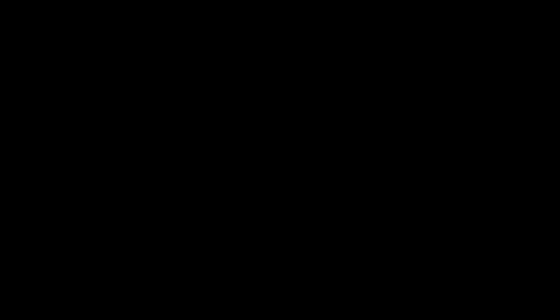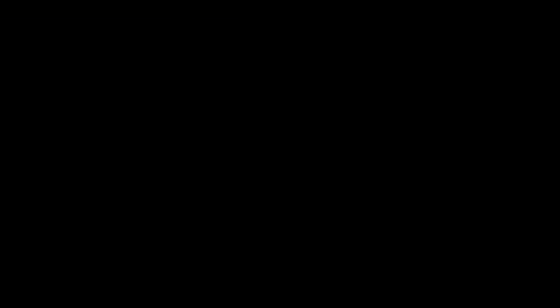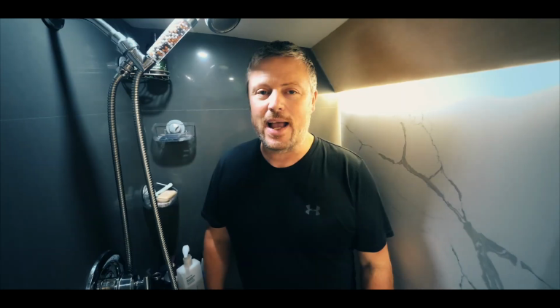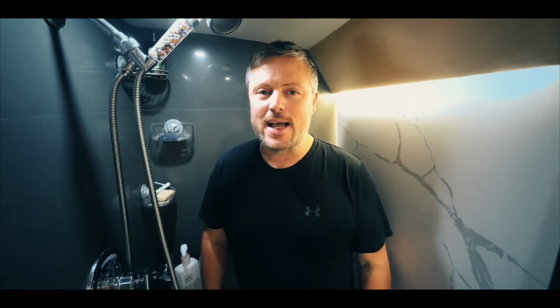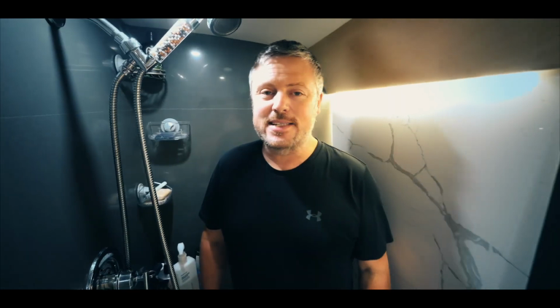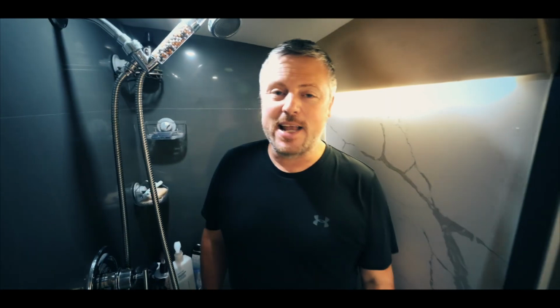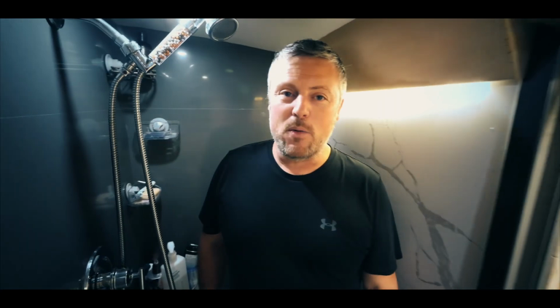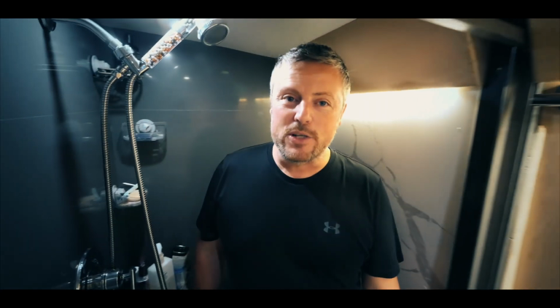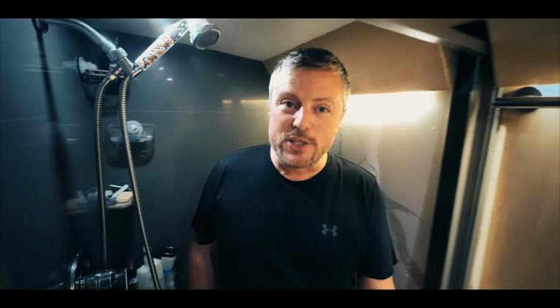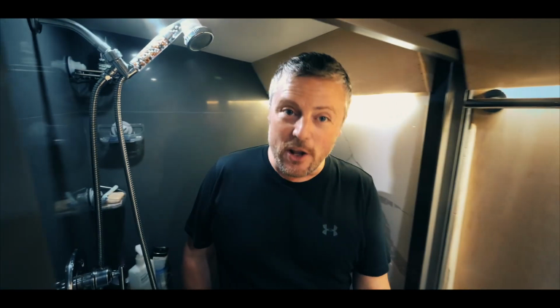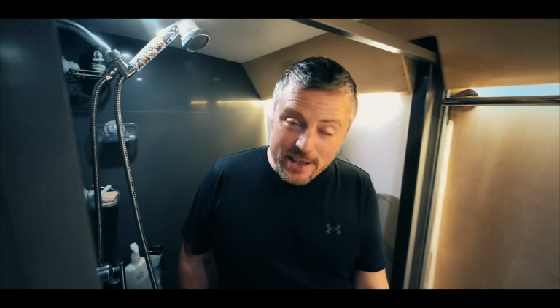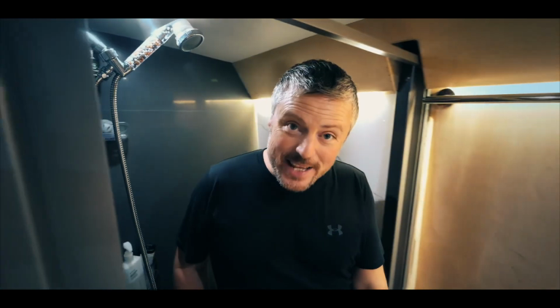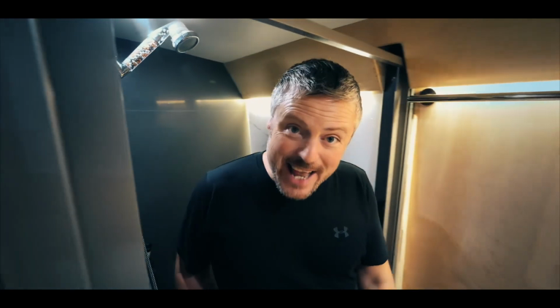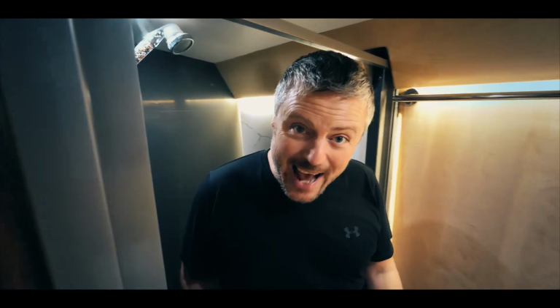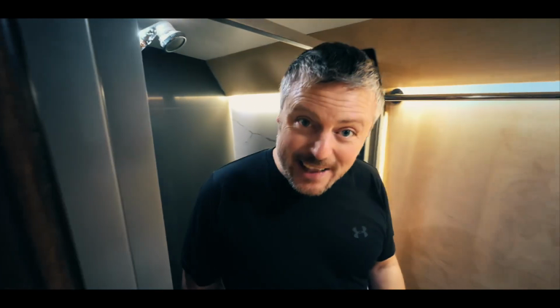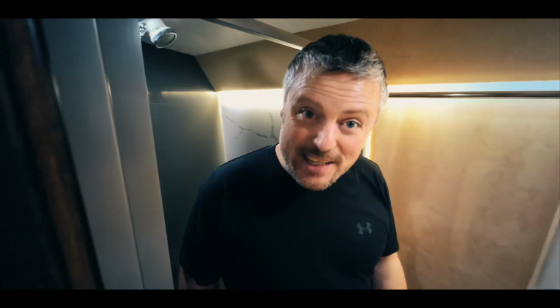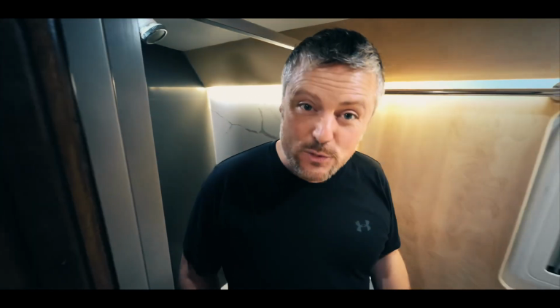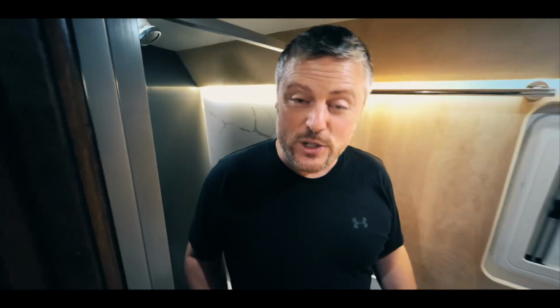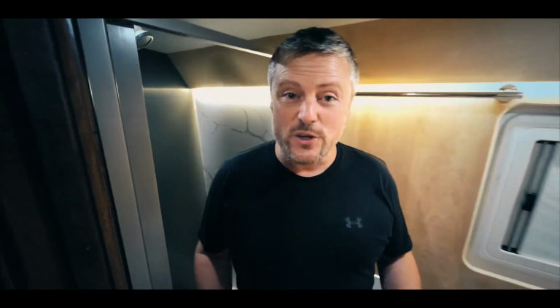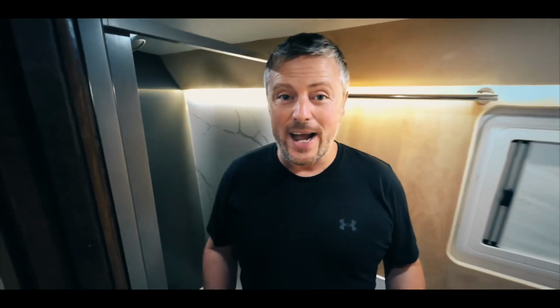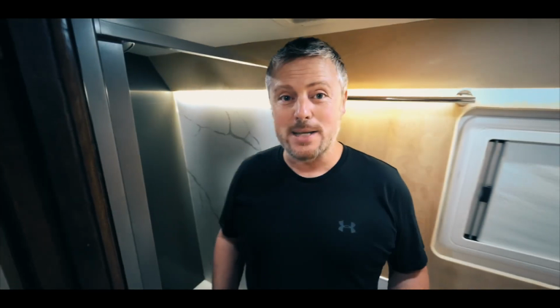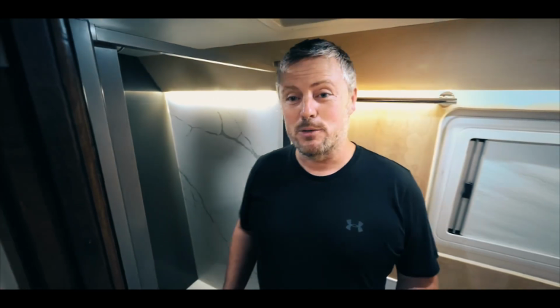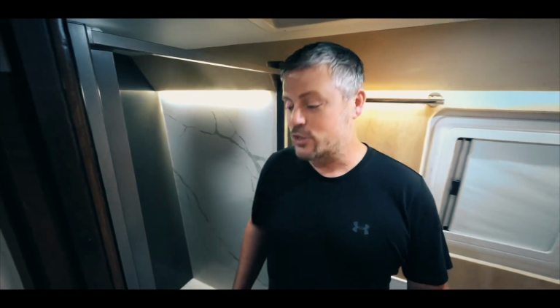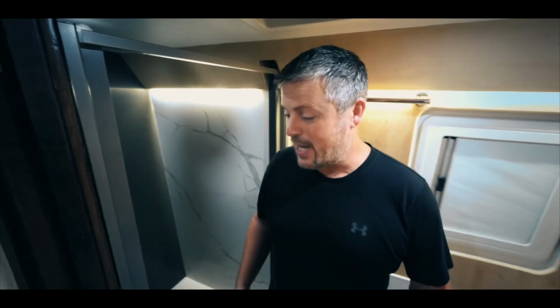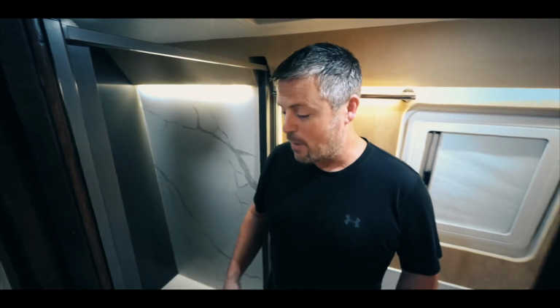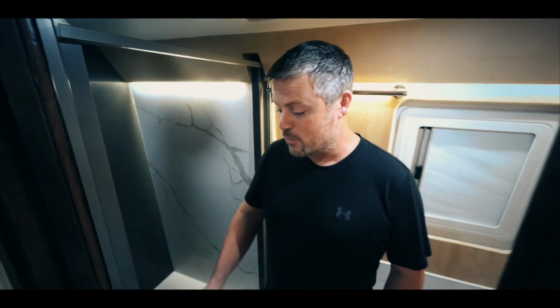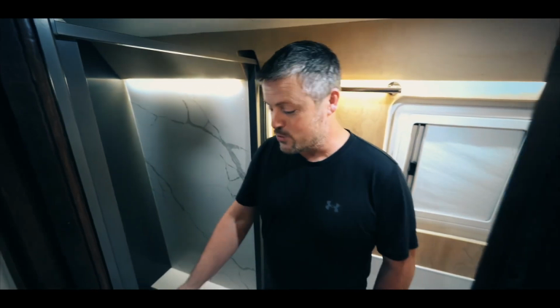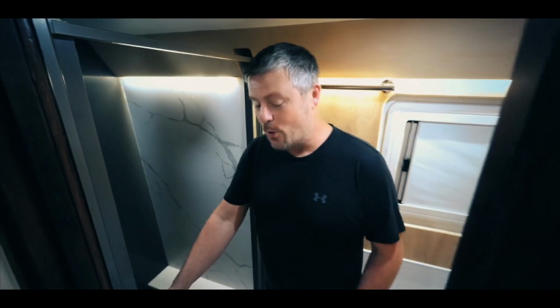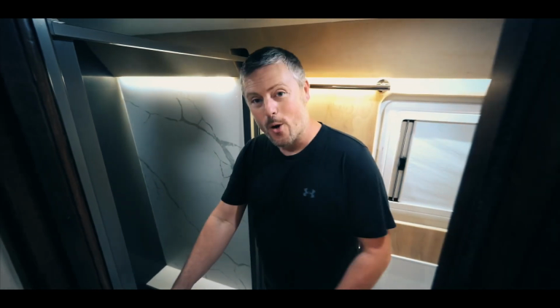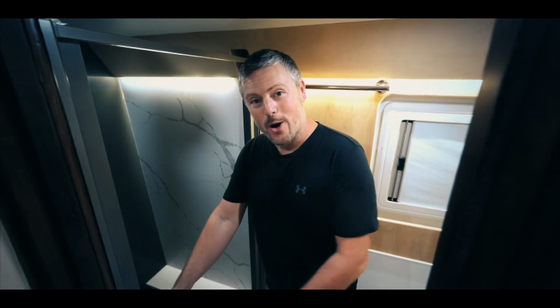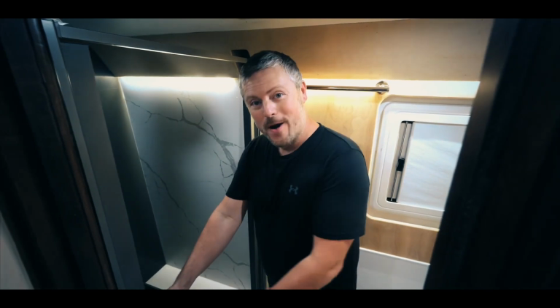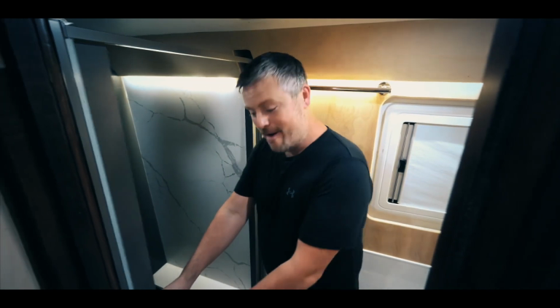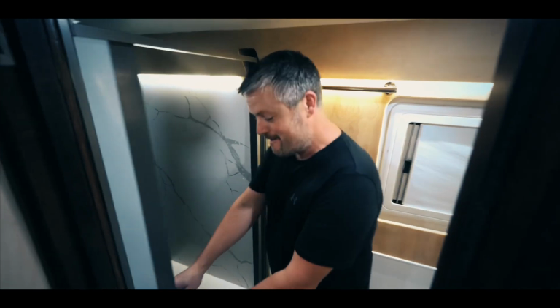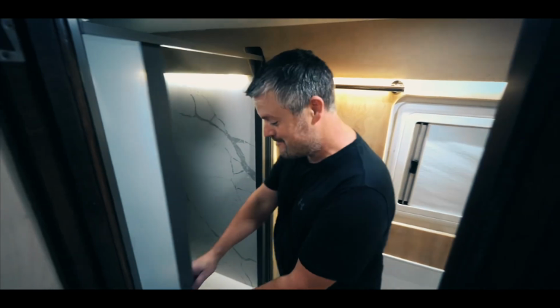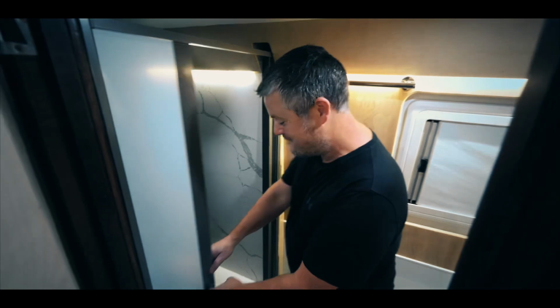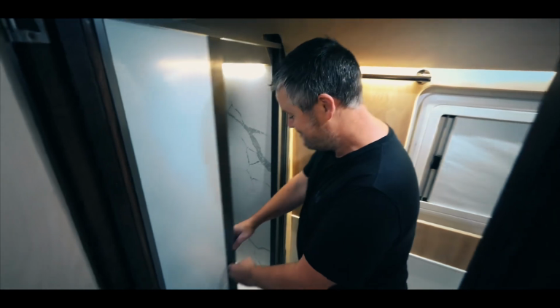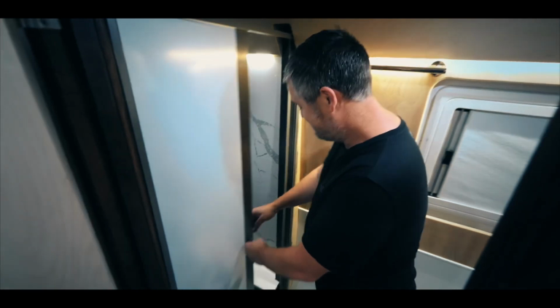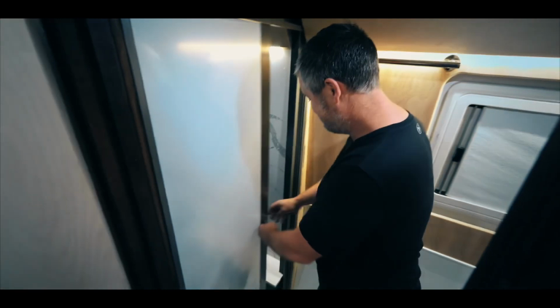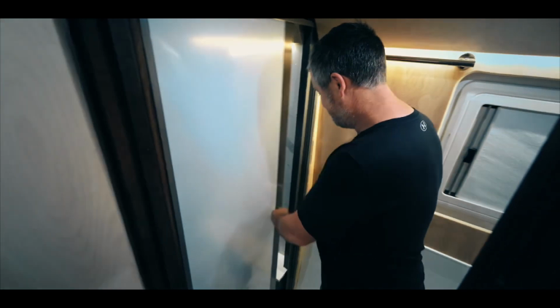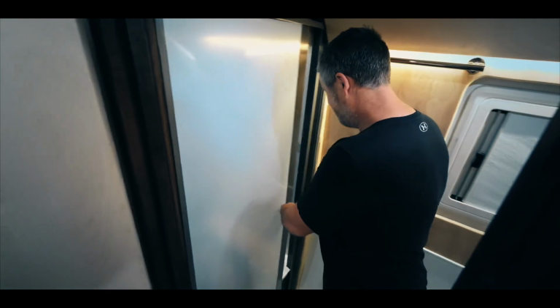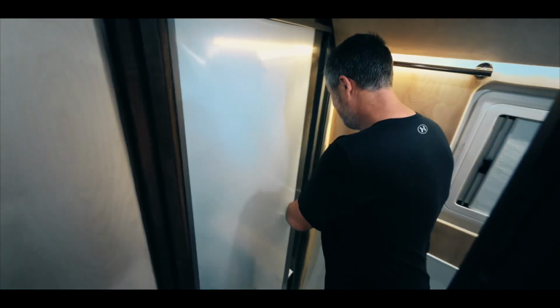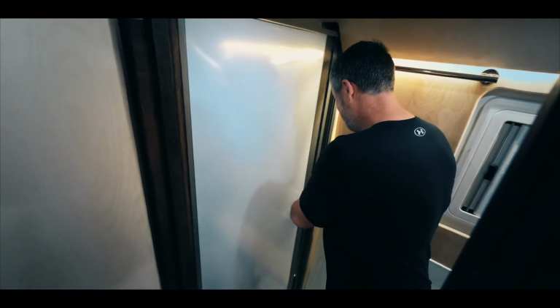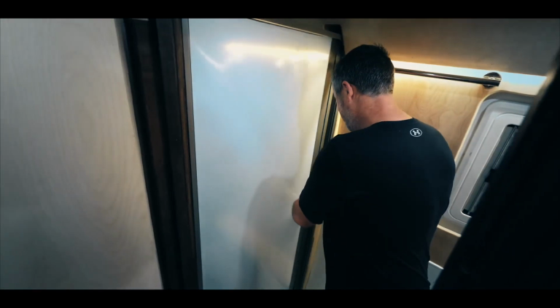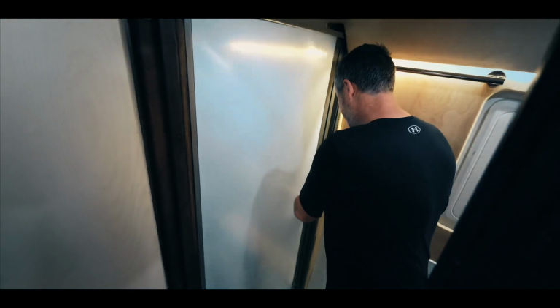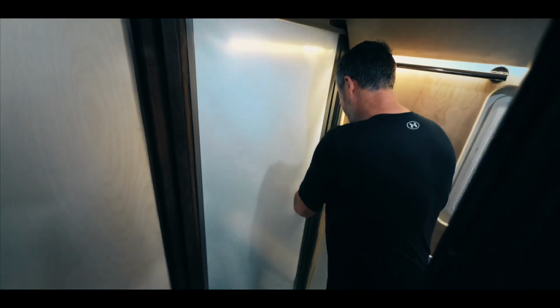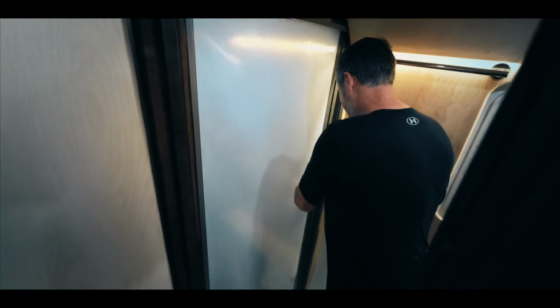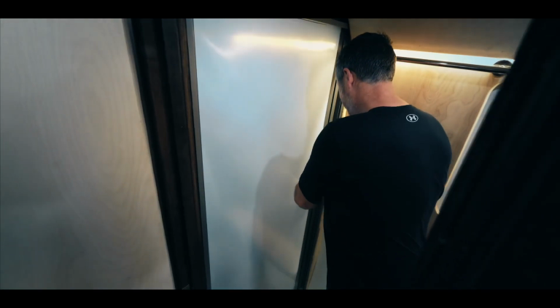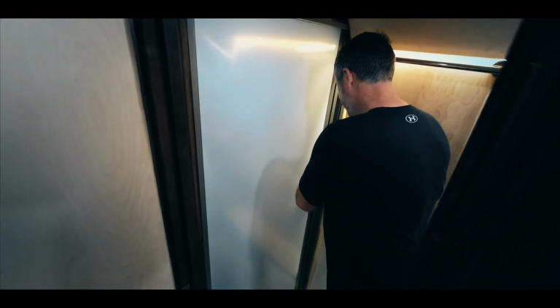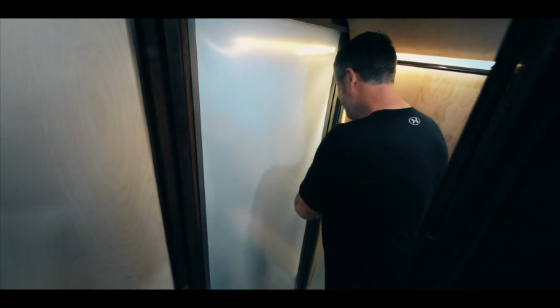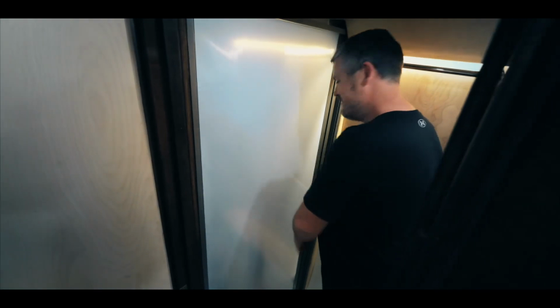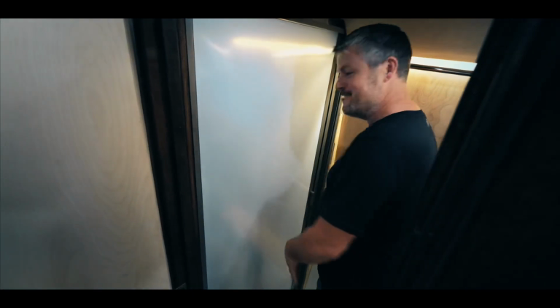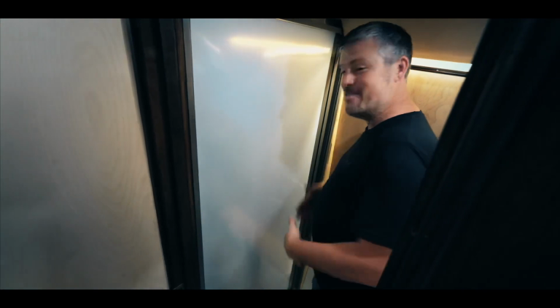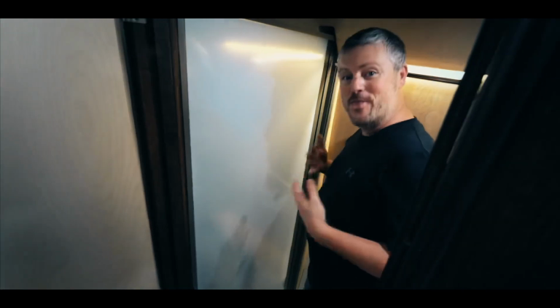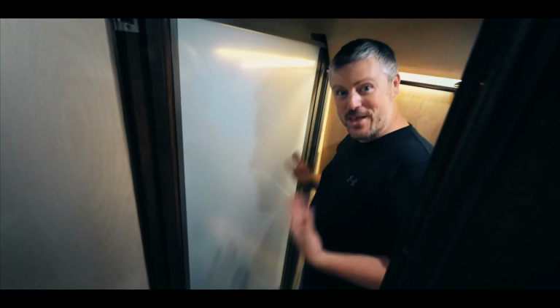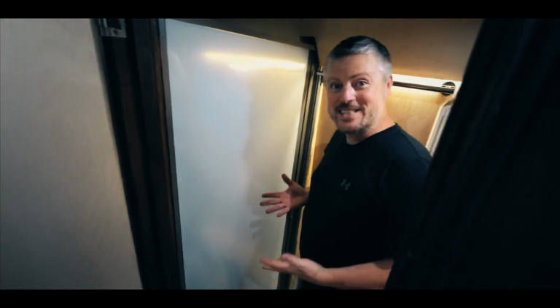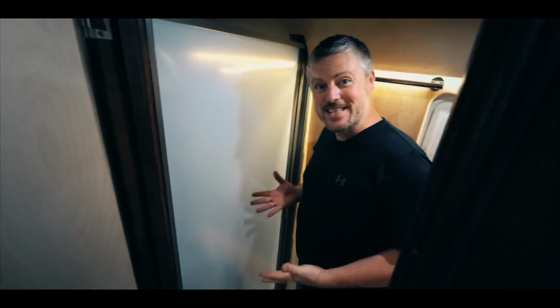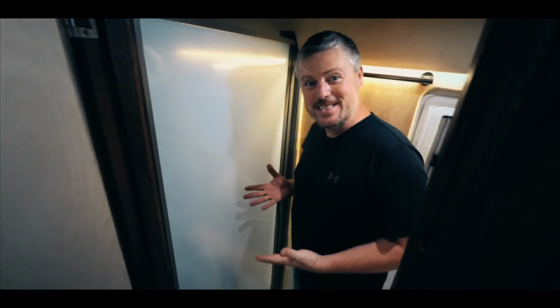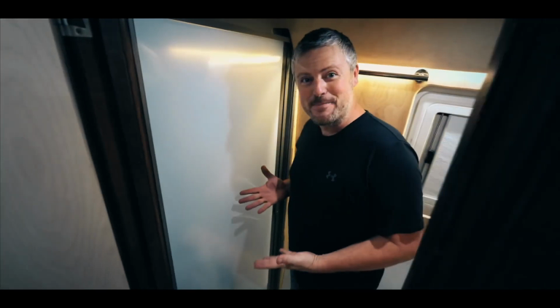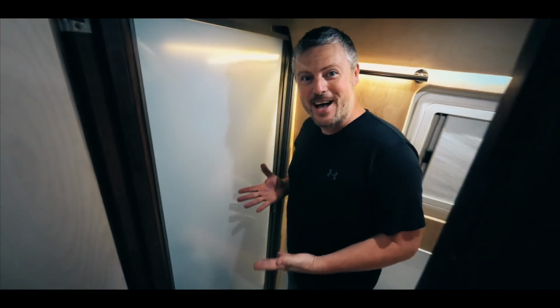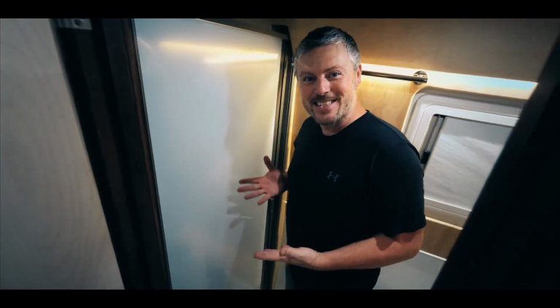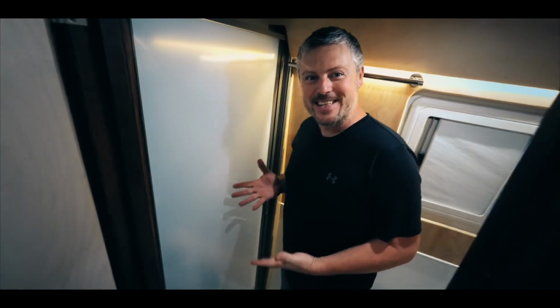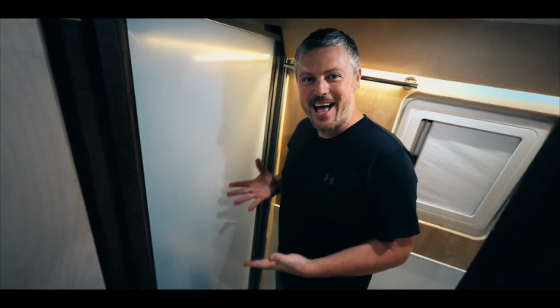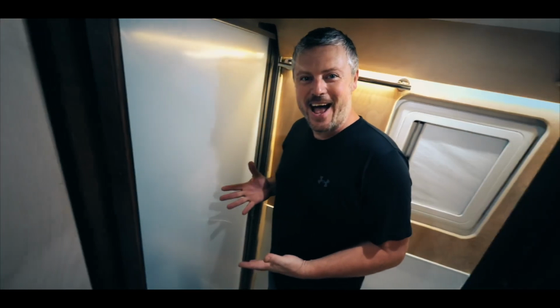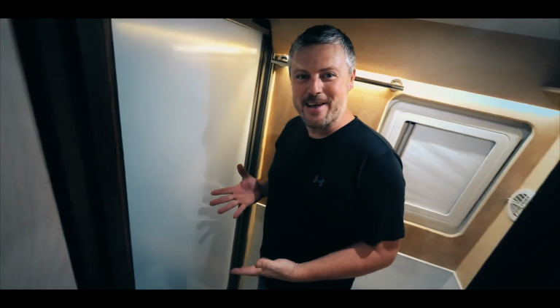Hey guys, today we're installing the Natalus retractable shower door. This is the bus life.